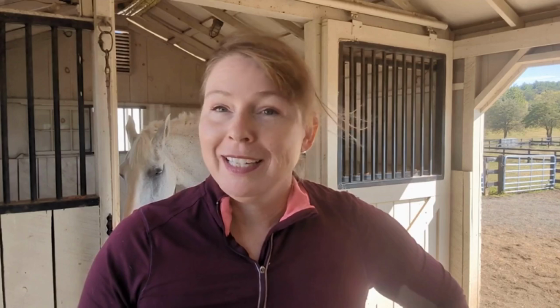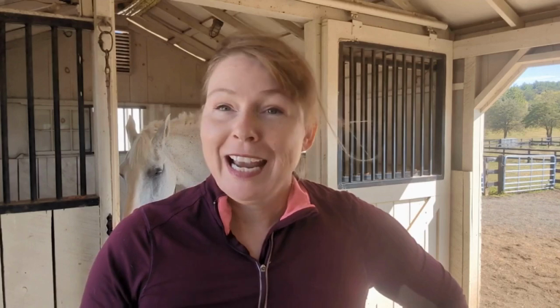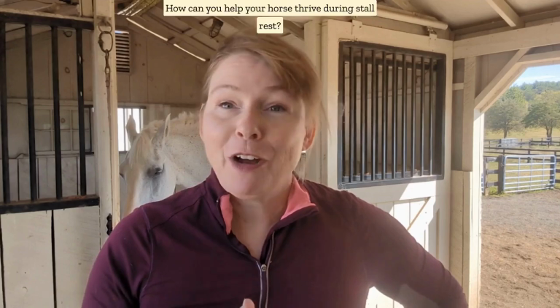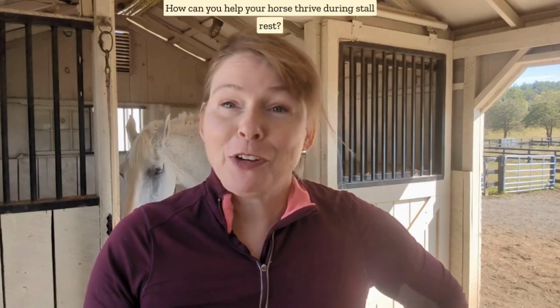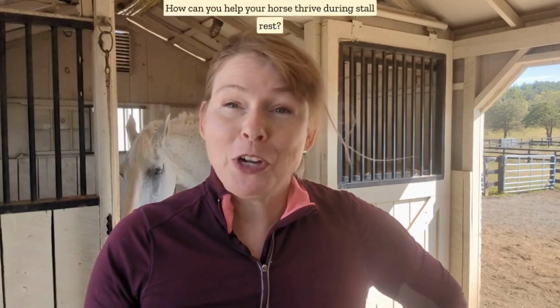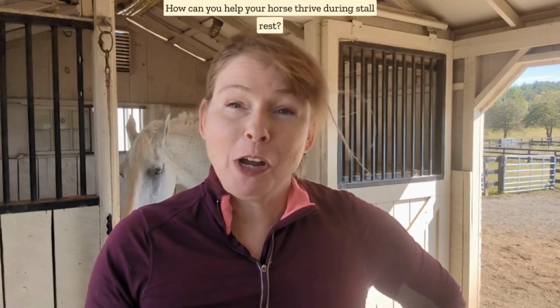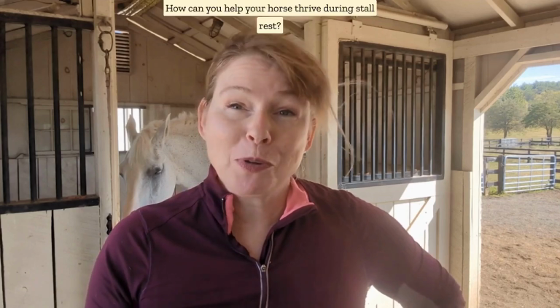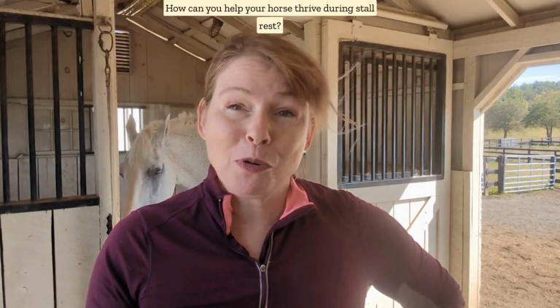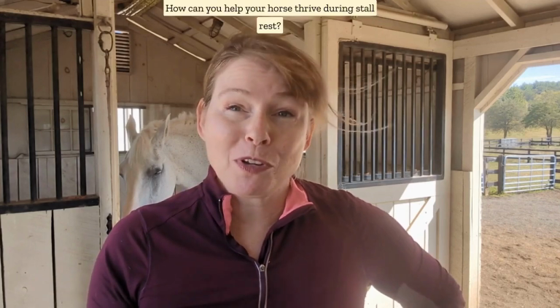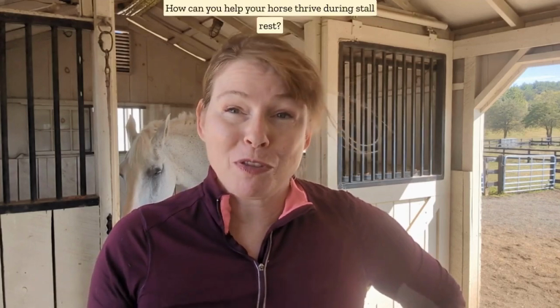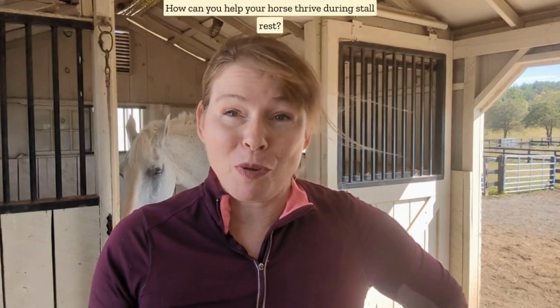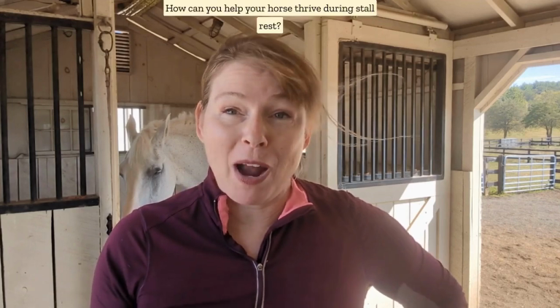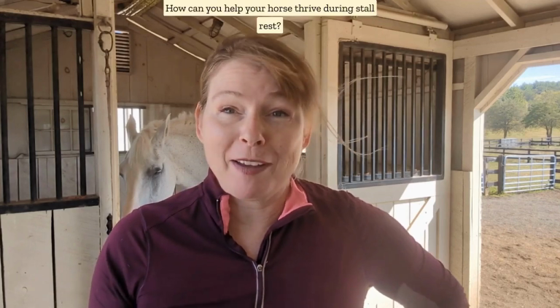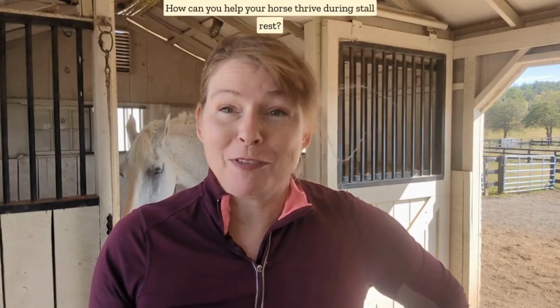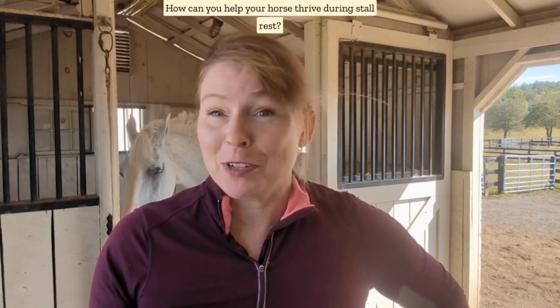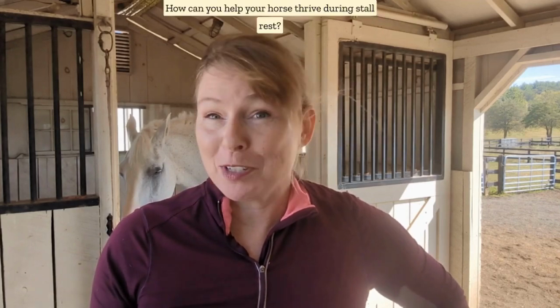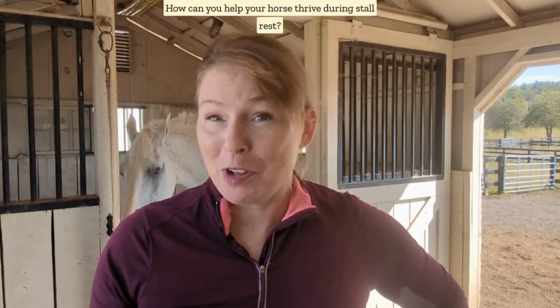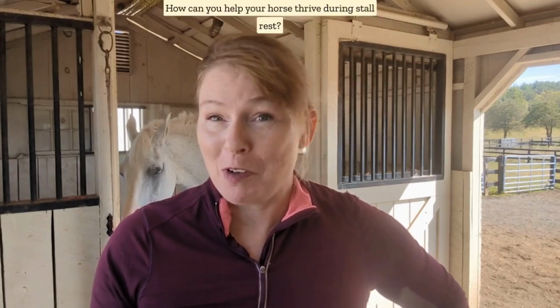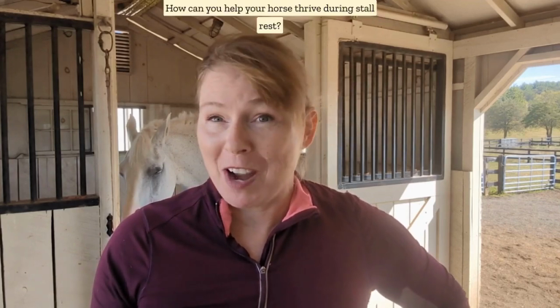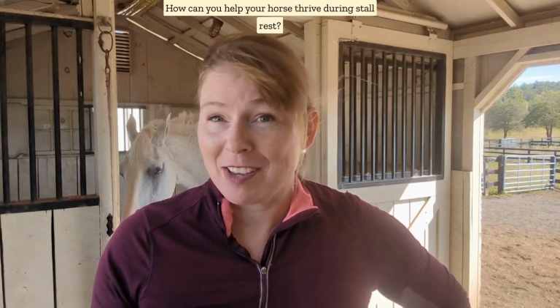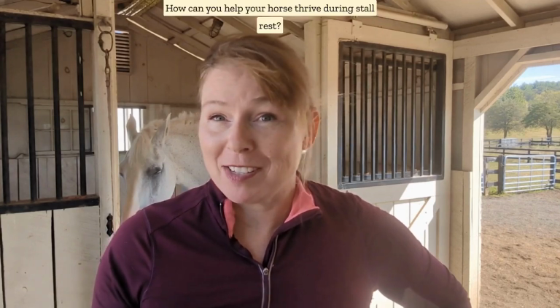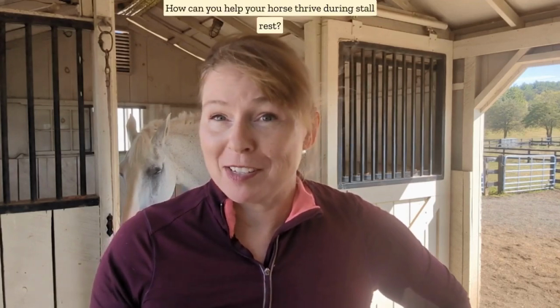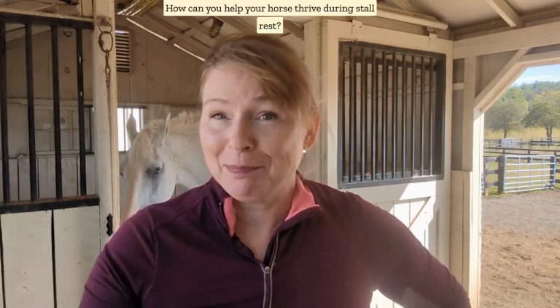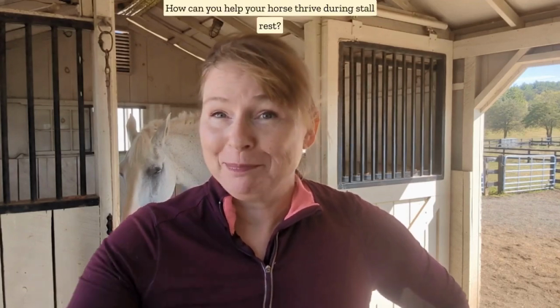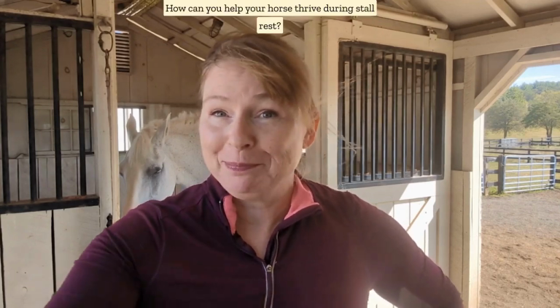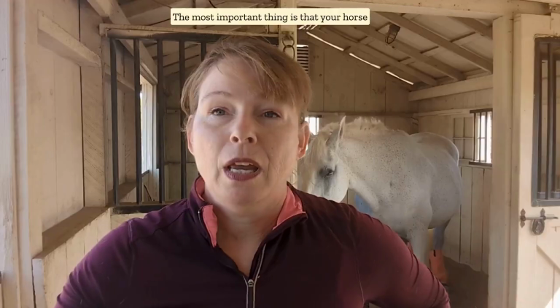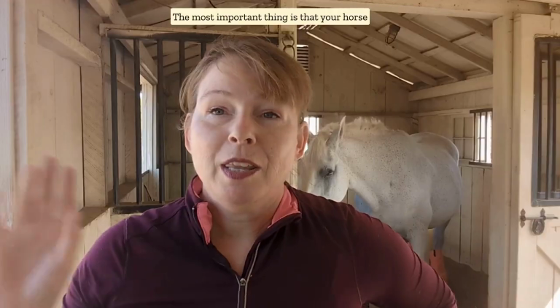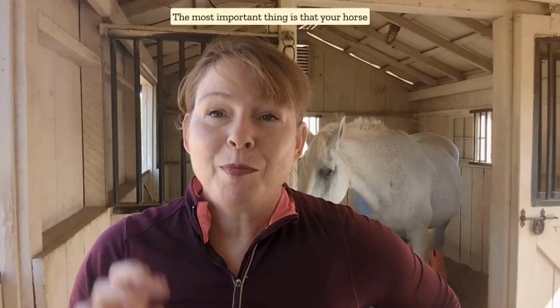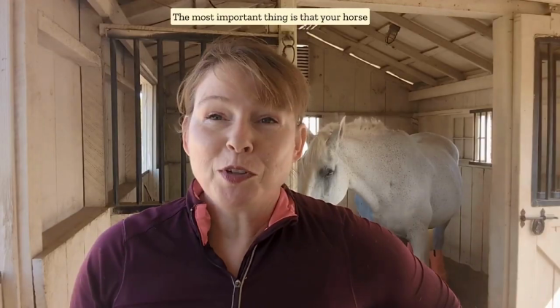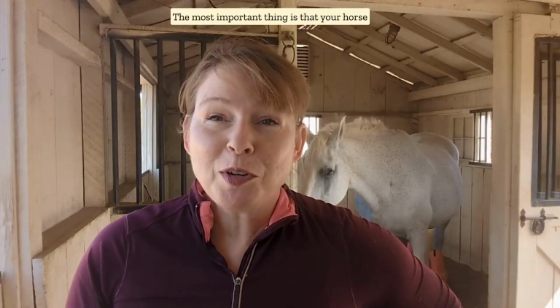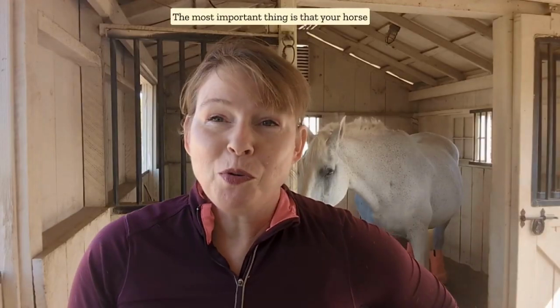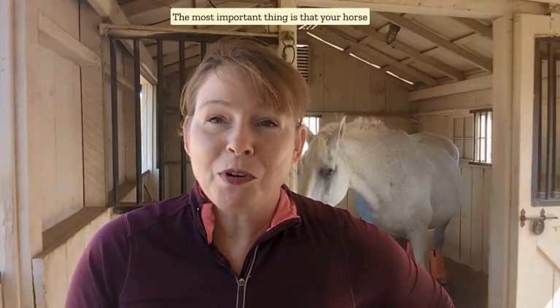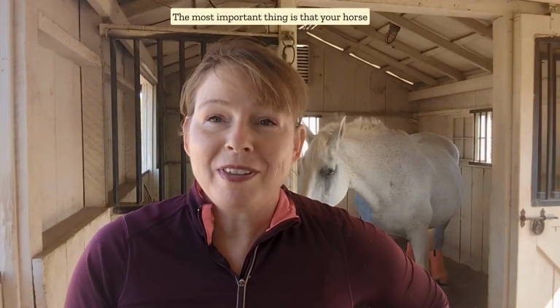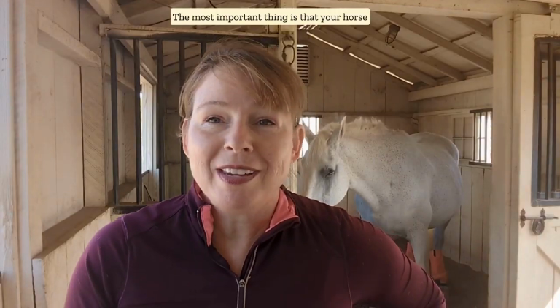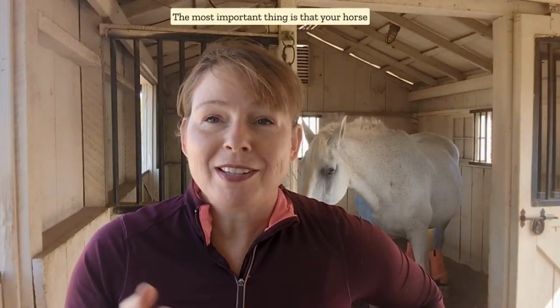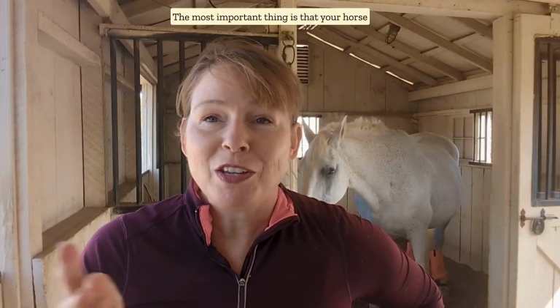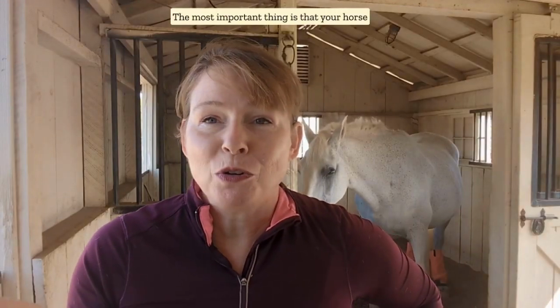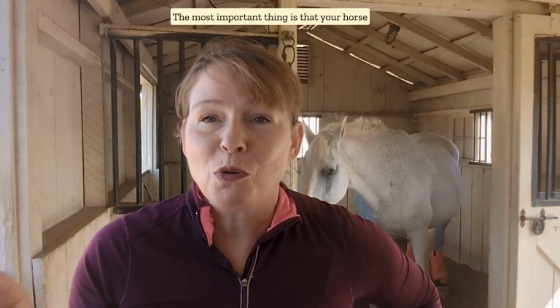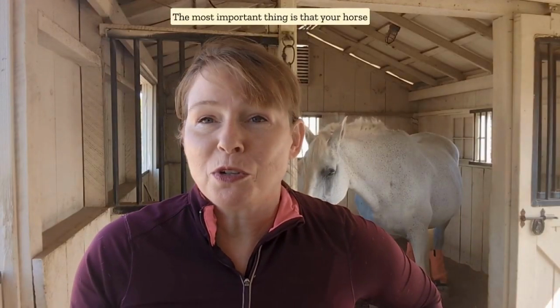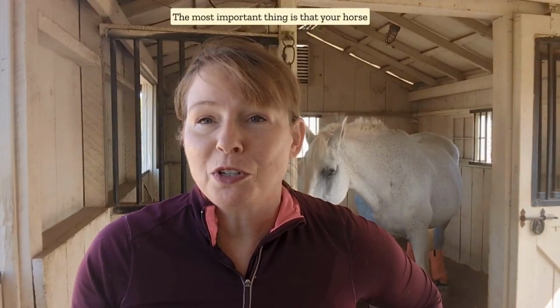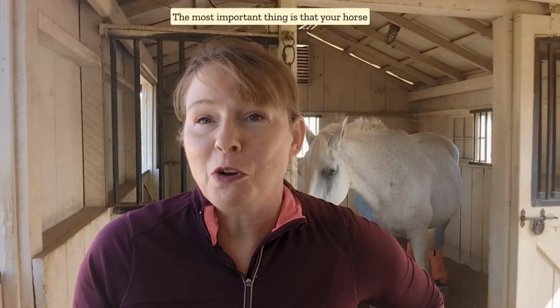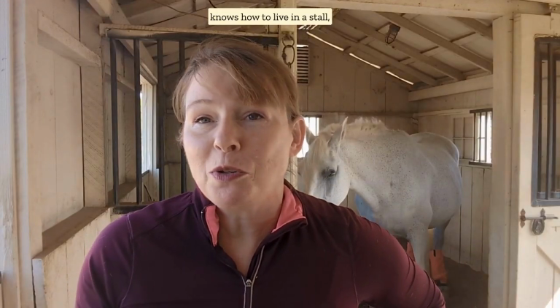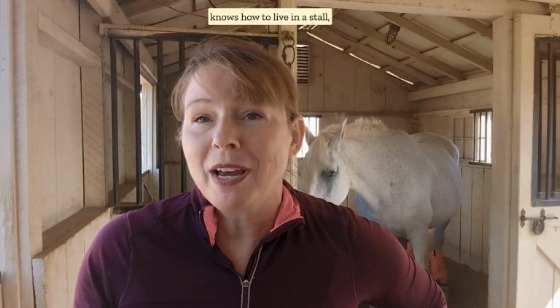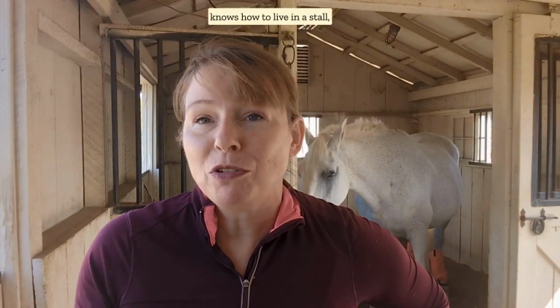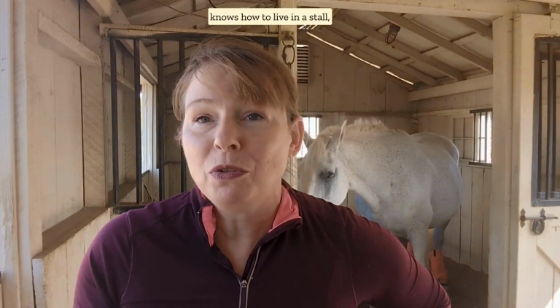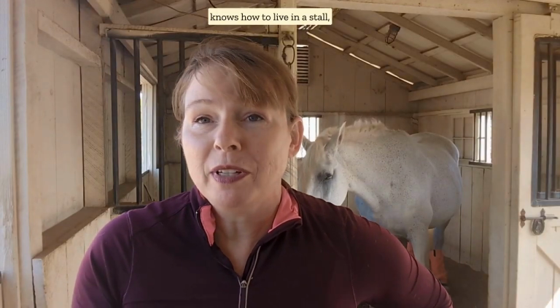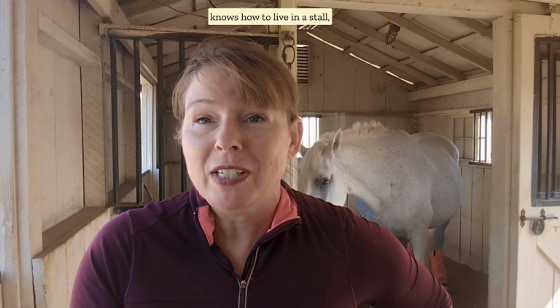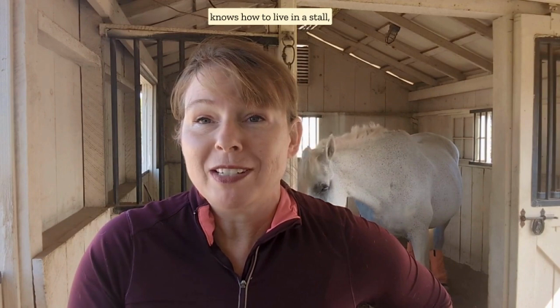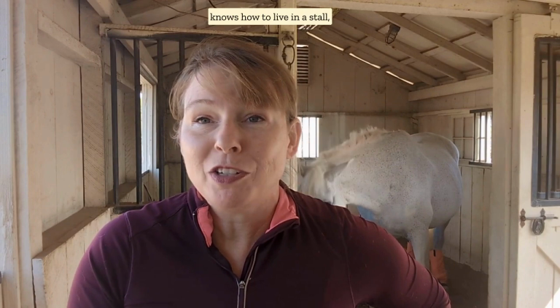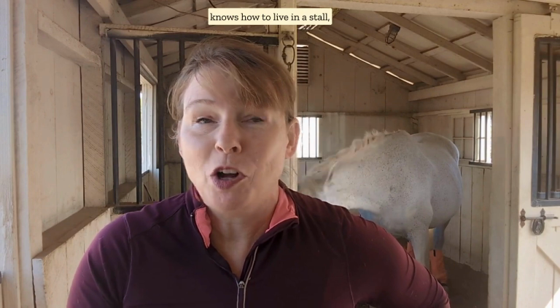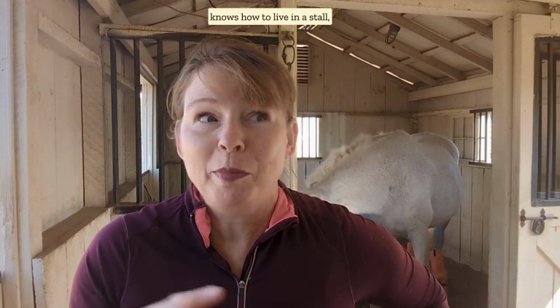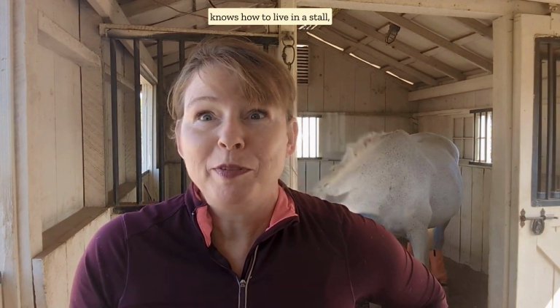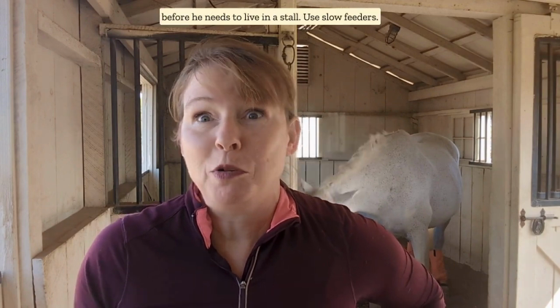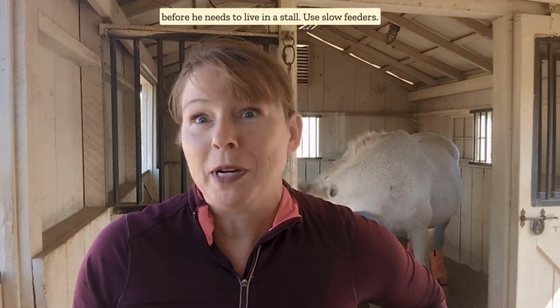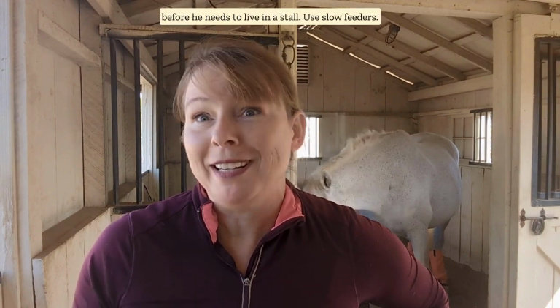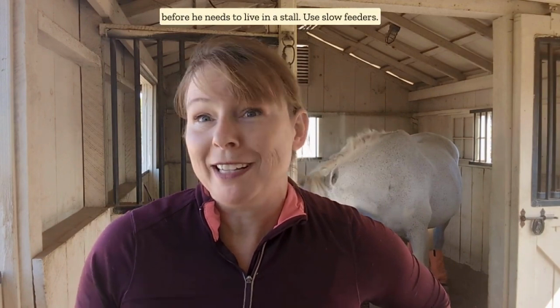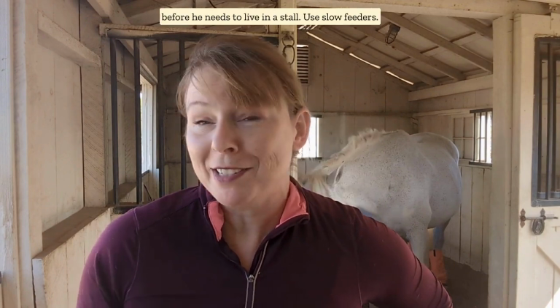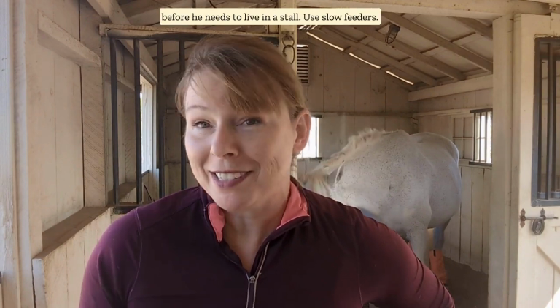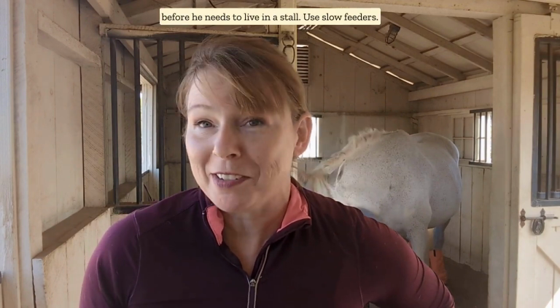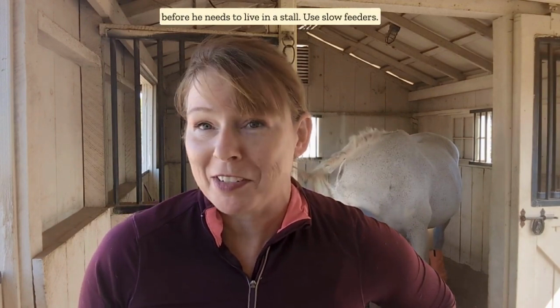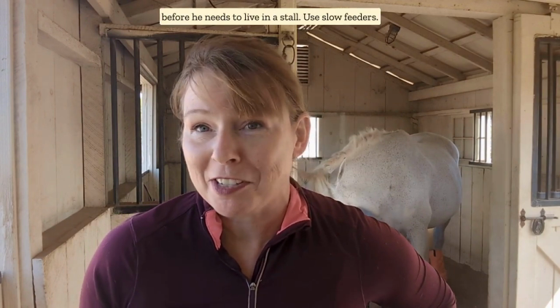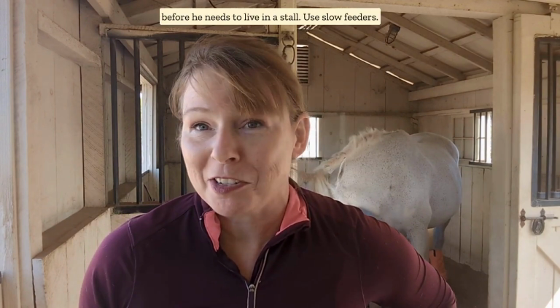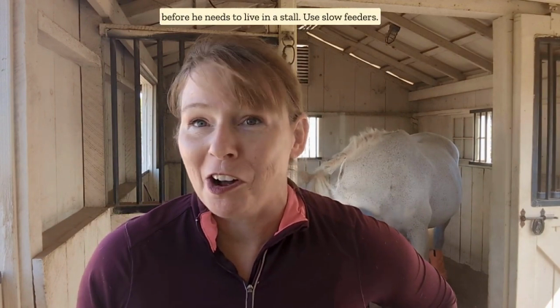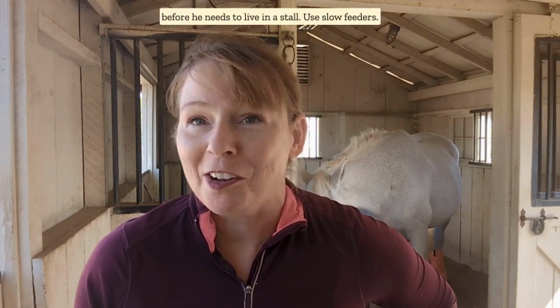How can you help your horse thrive during stall rest? The most important thing is that your horse knows how to live in a stall before he needs to live in a stall.